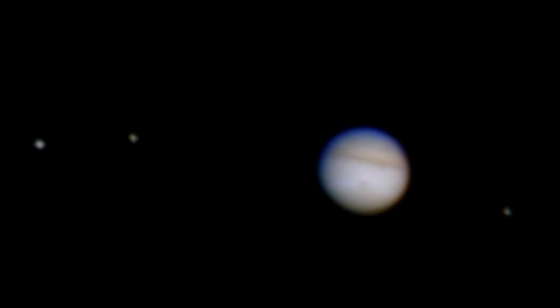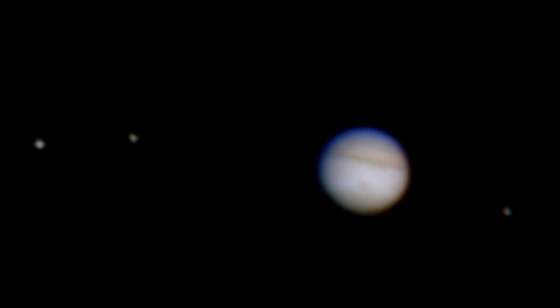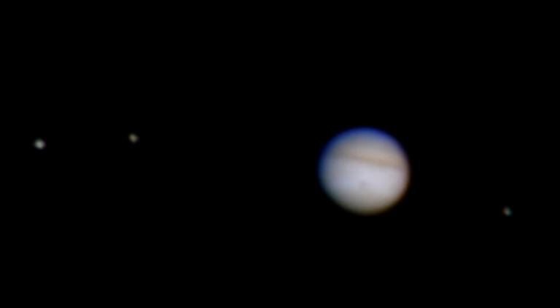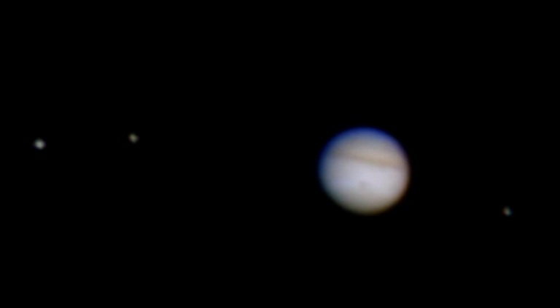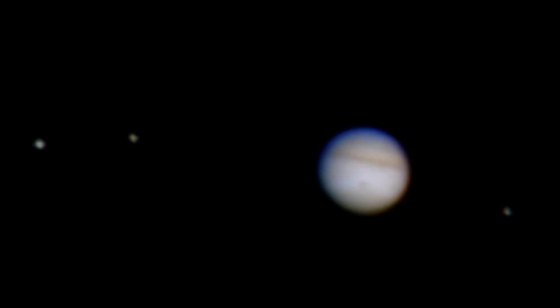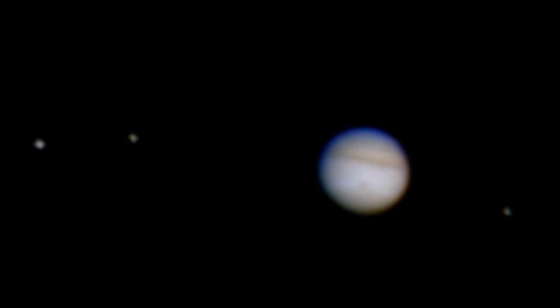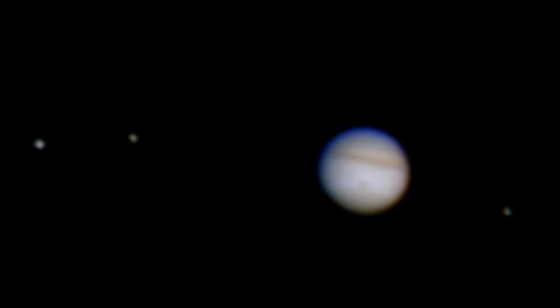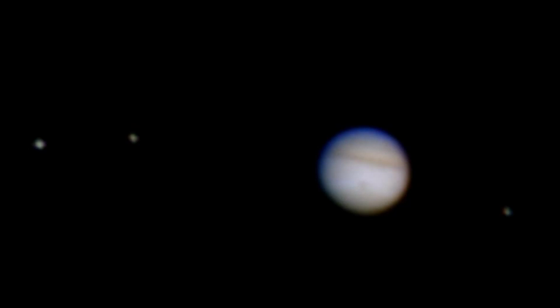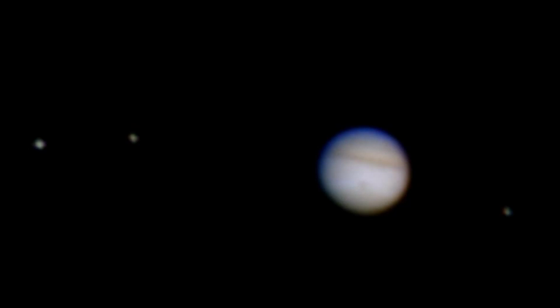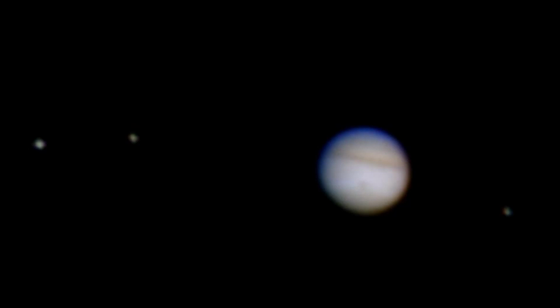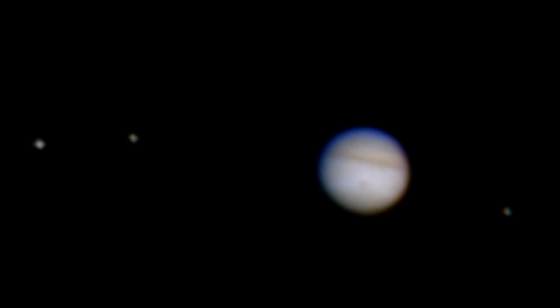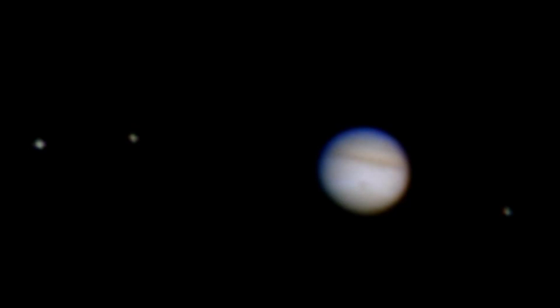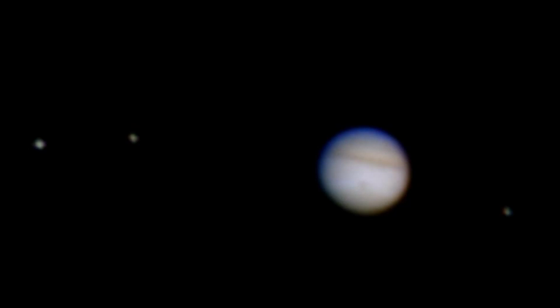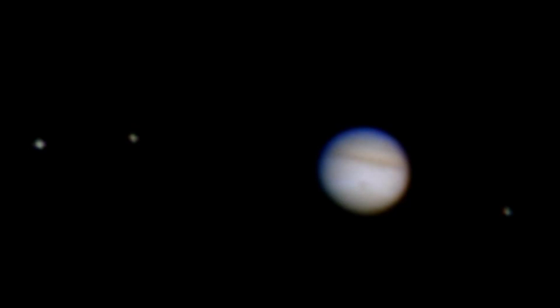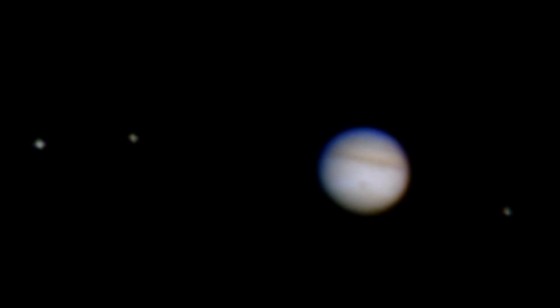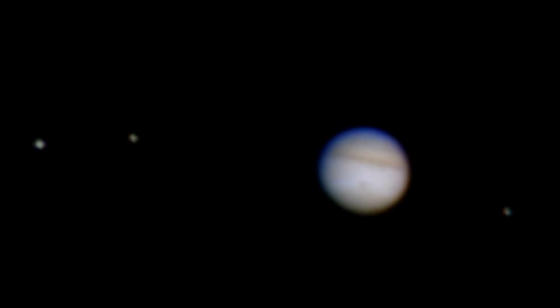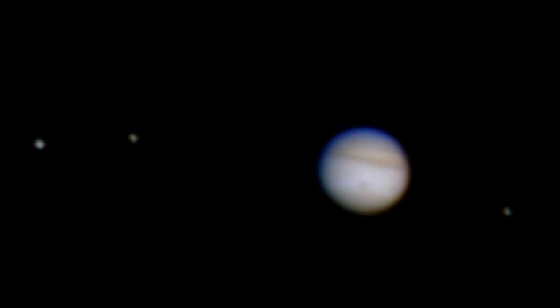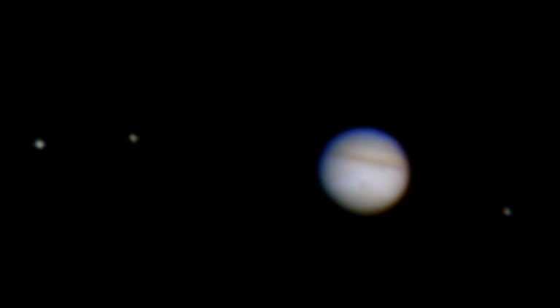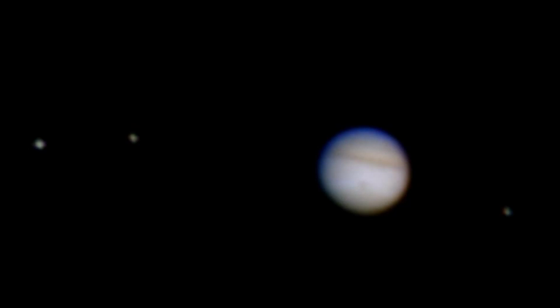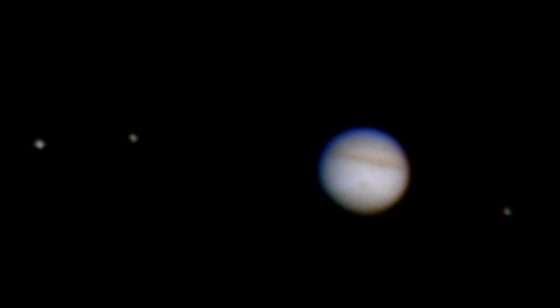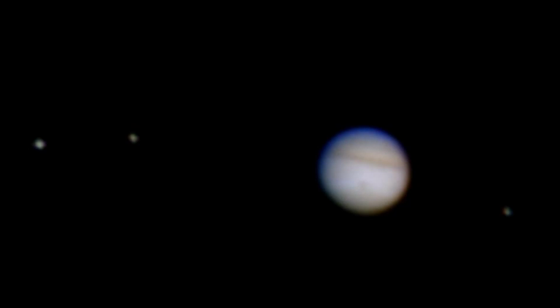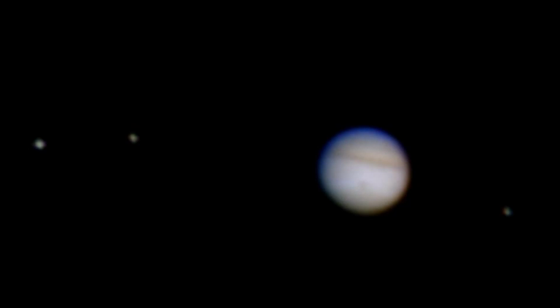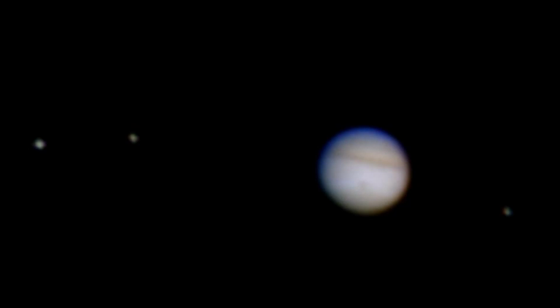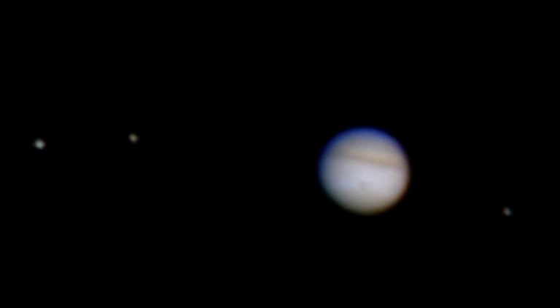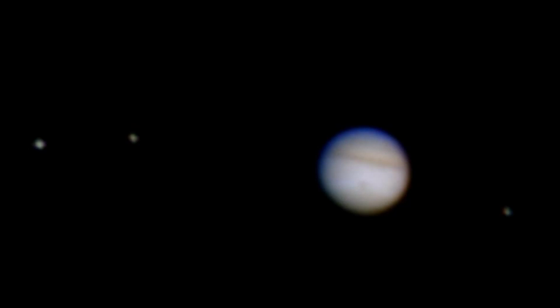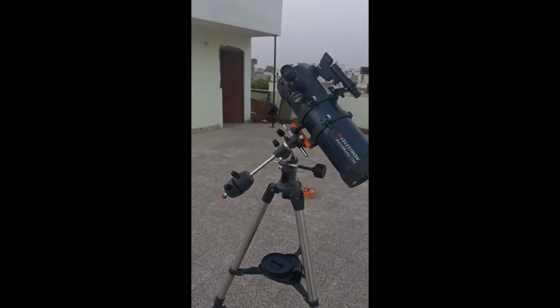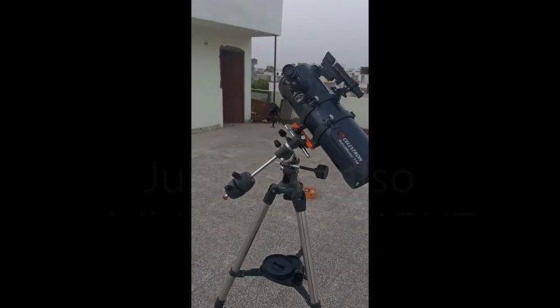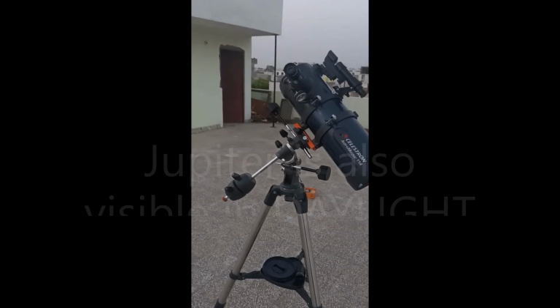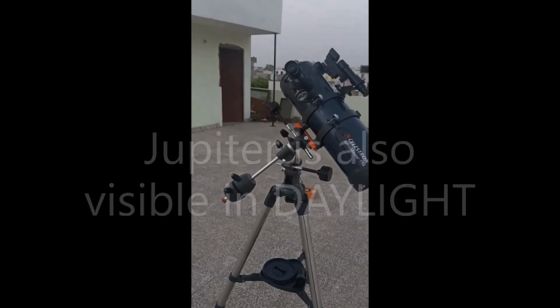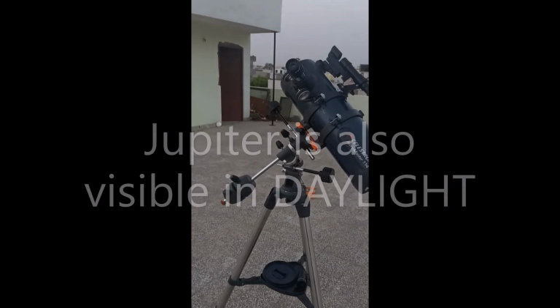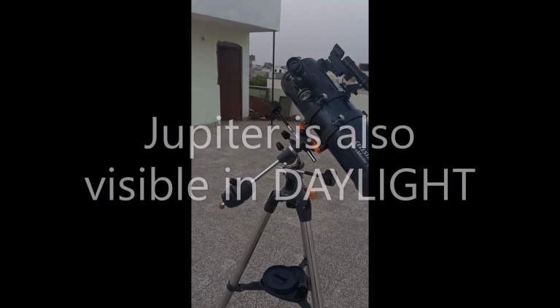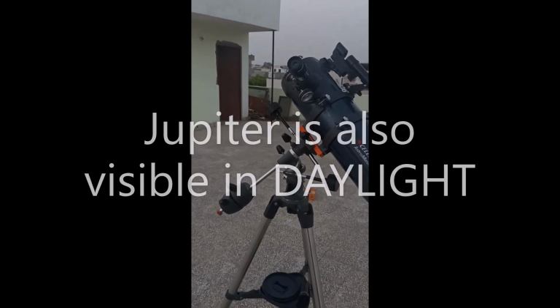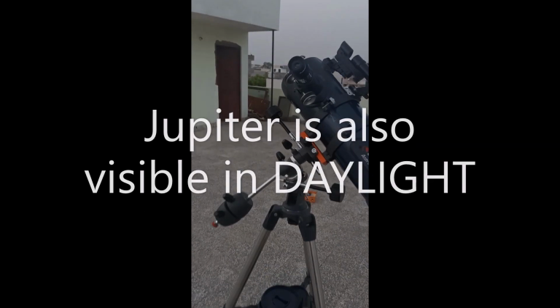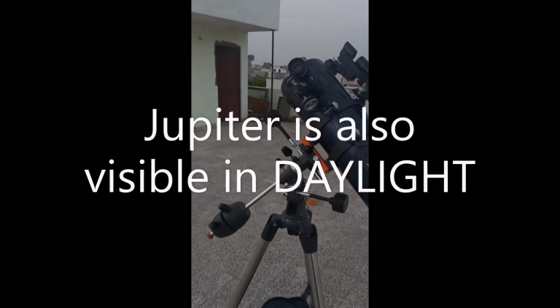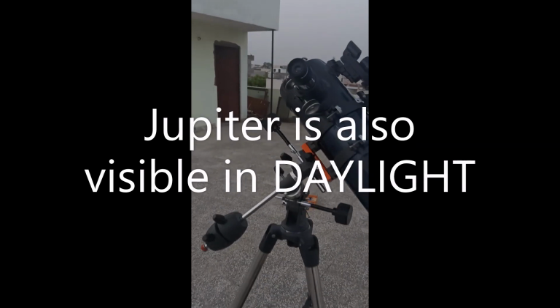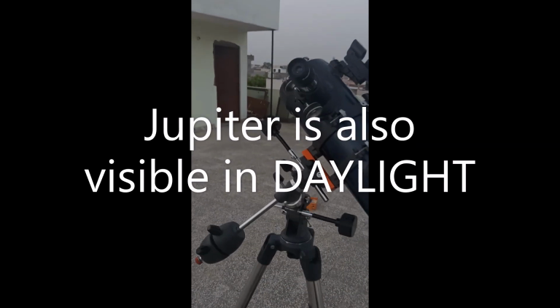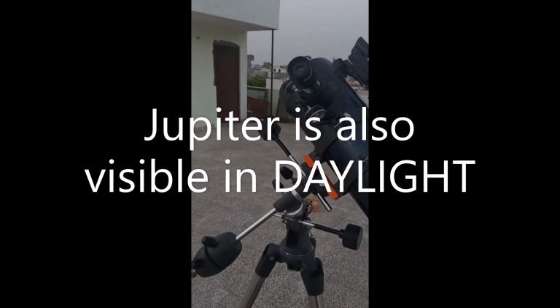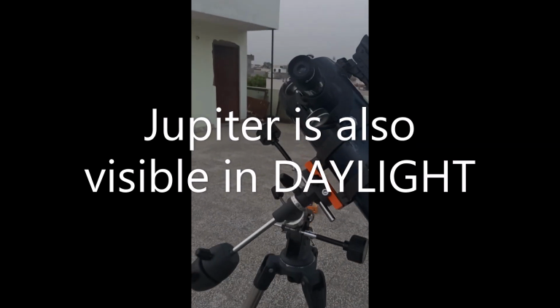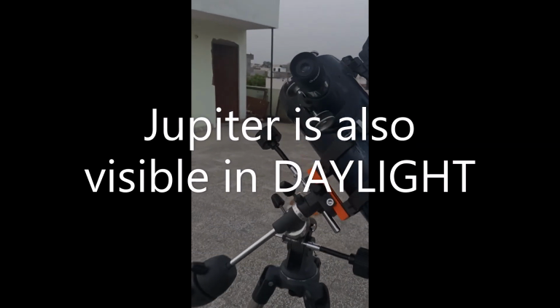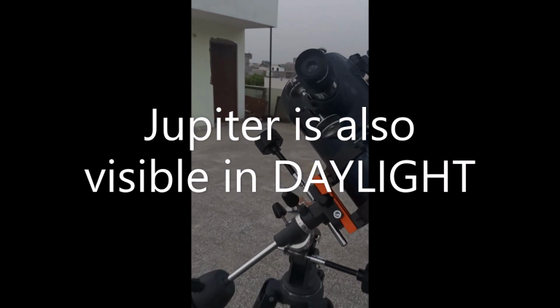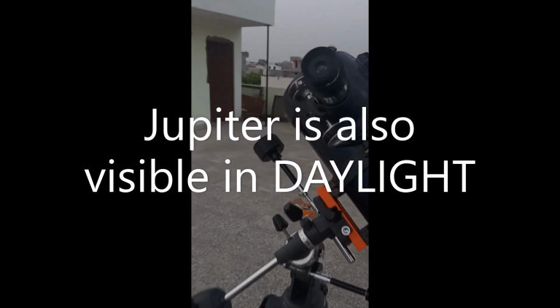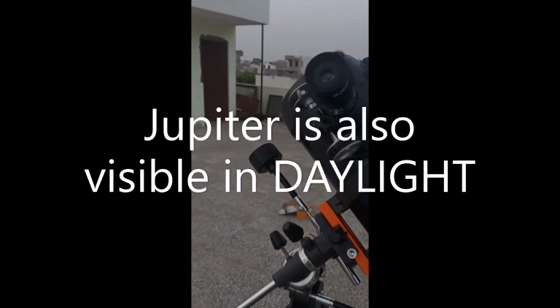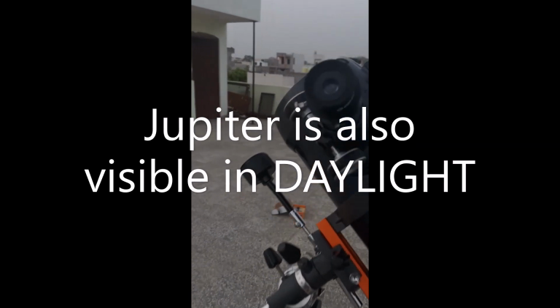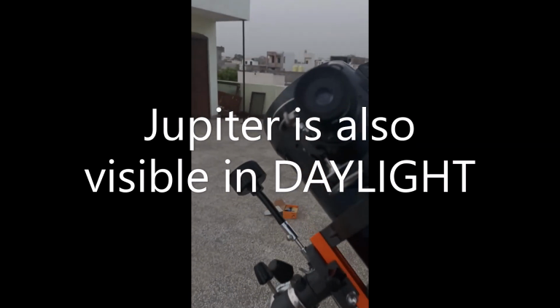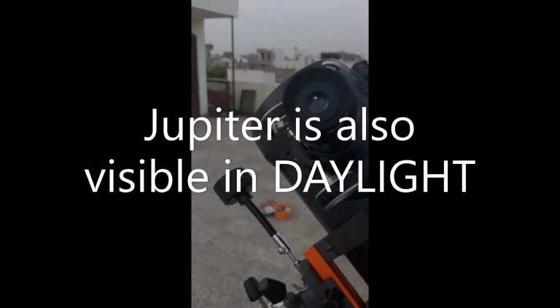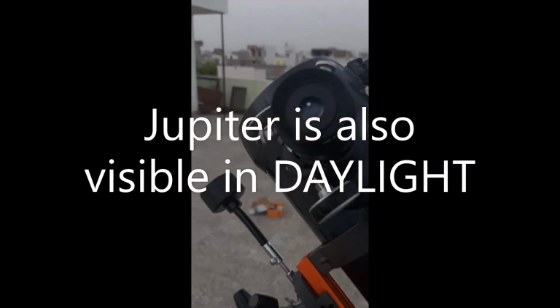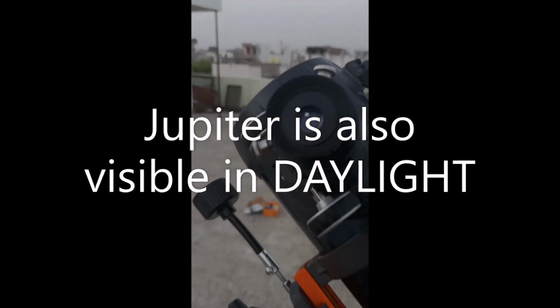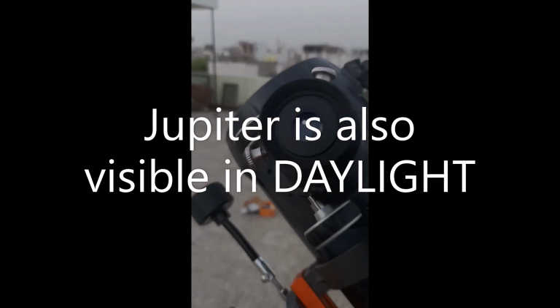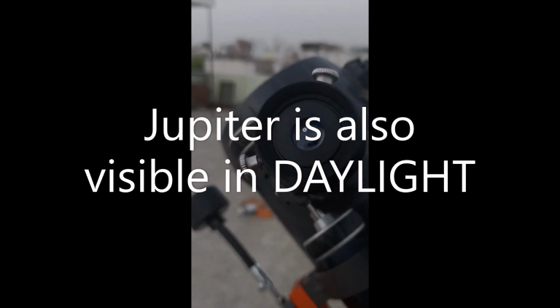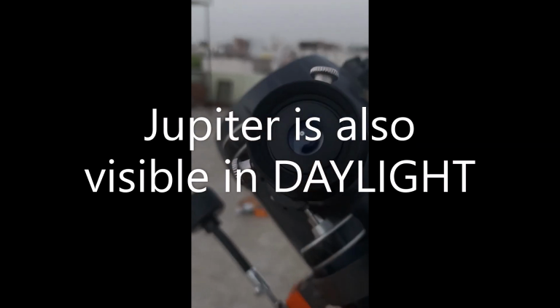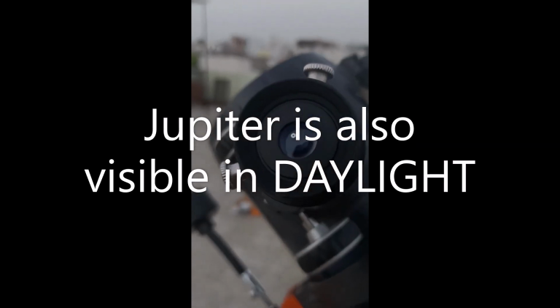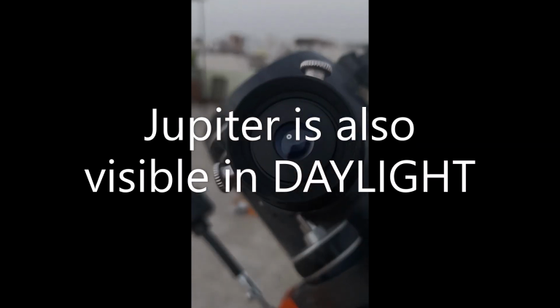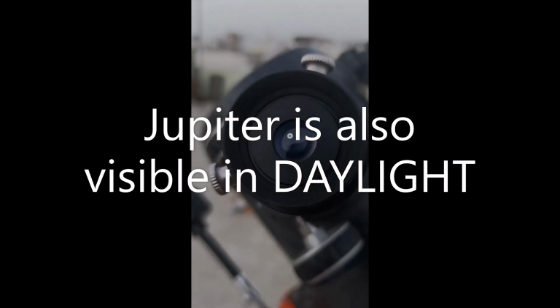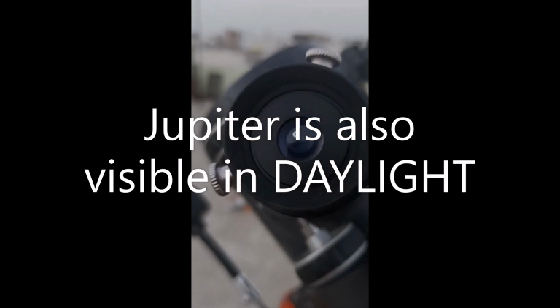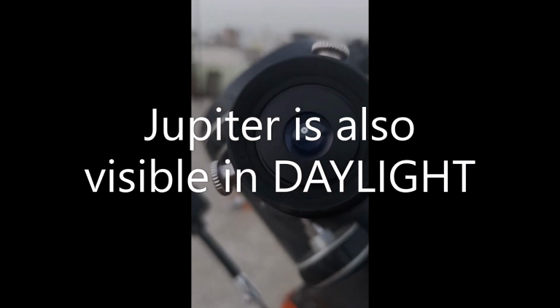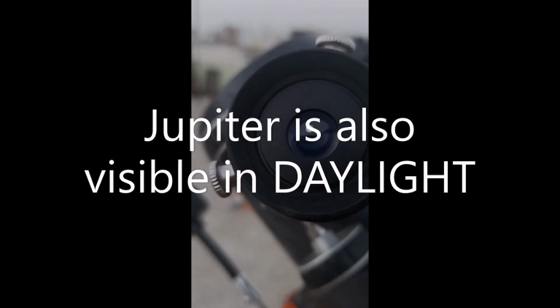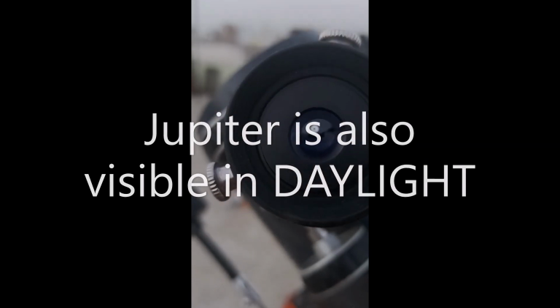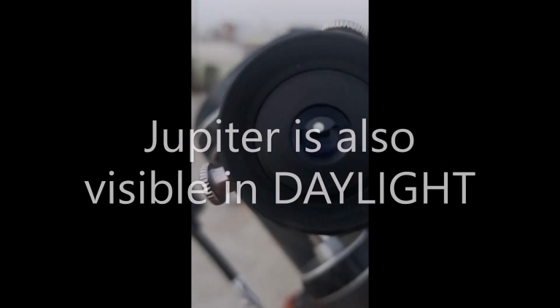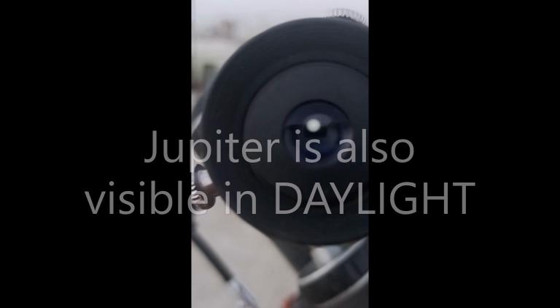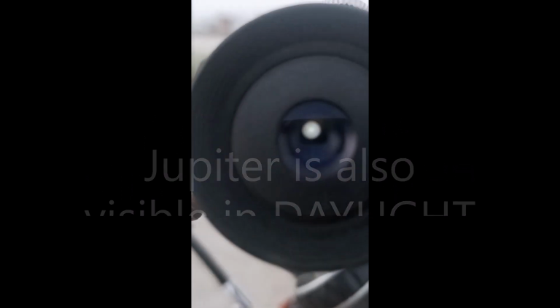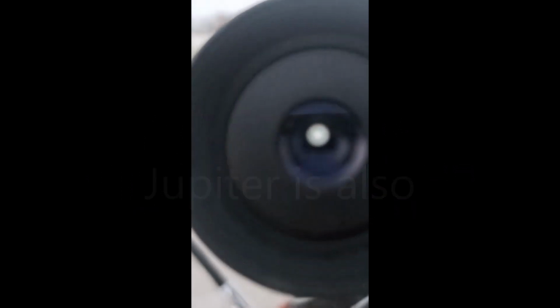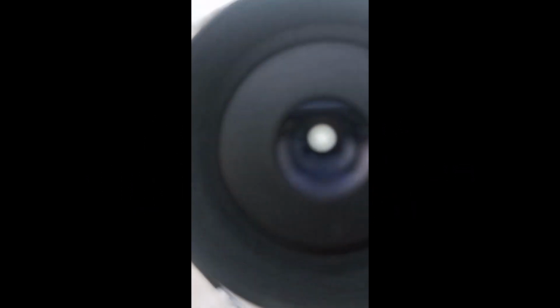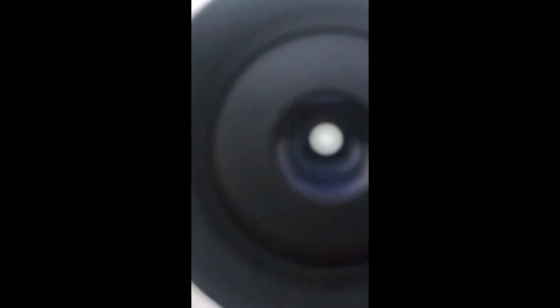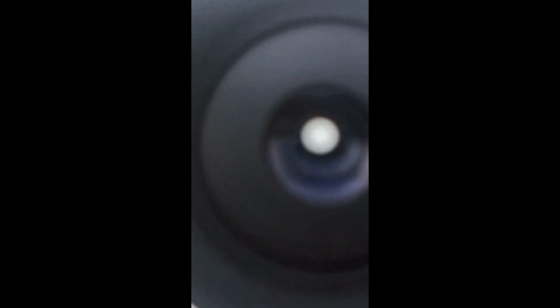Jupiter is an imaging and visual astronomer's dream, as its appearance is constantly changing night after night.